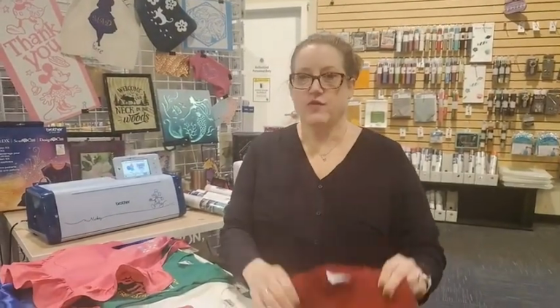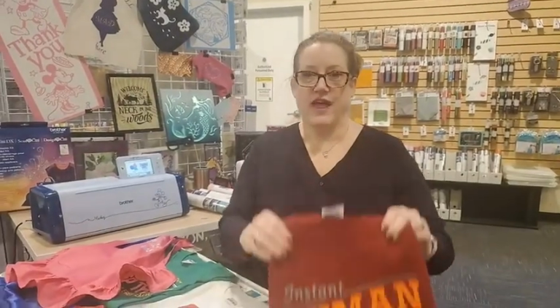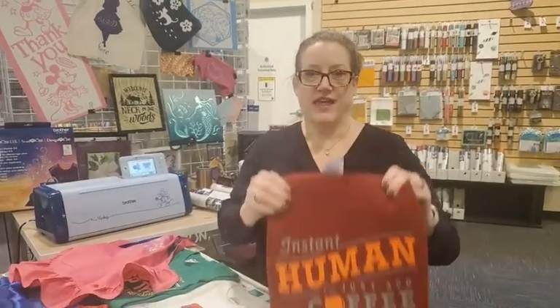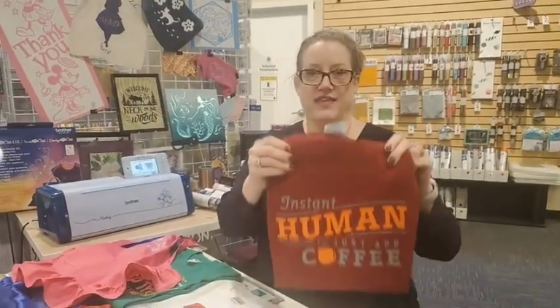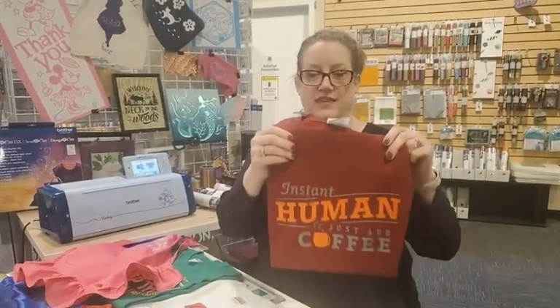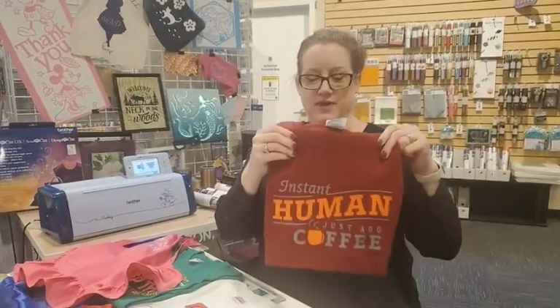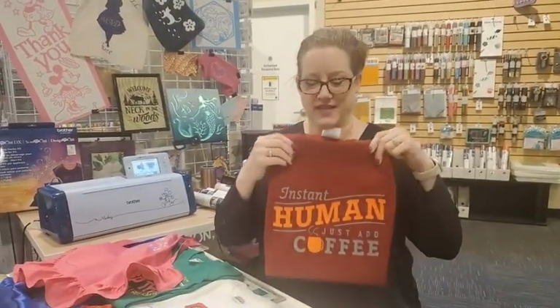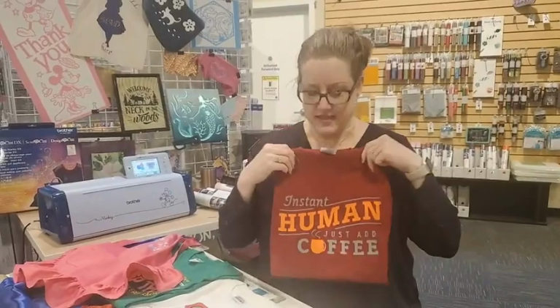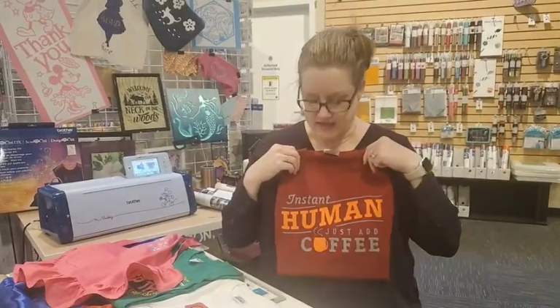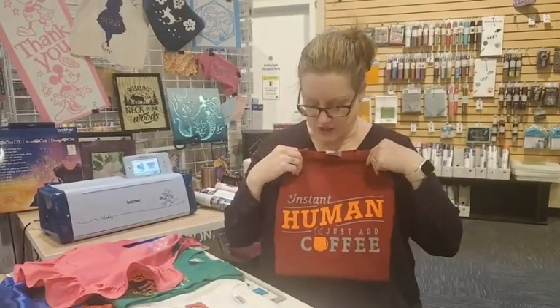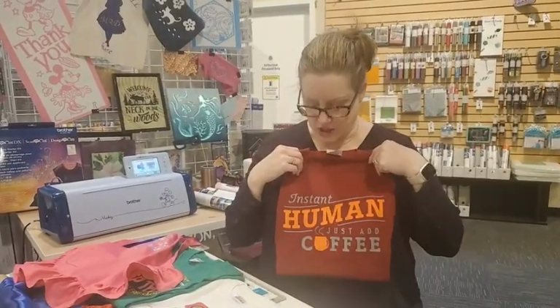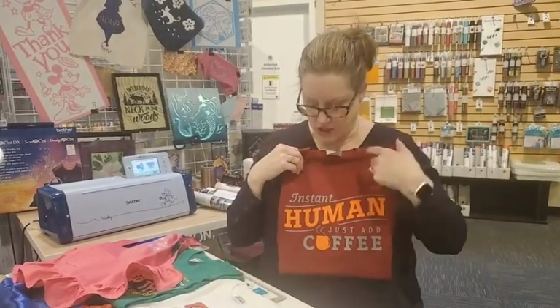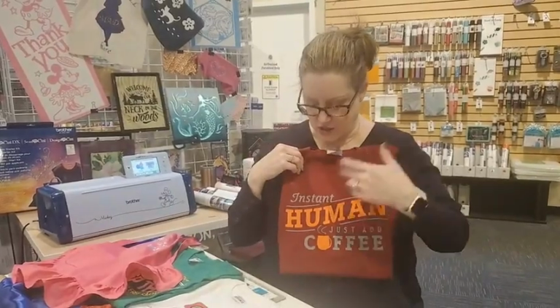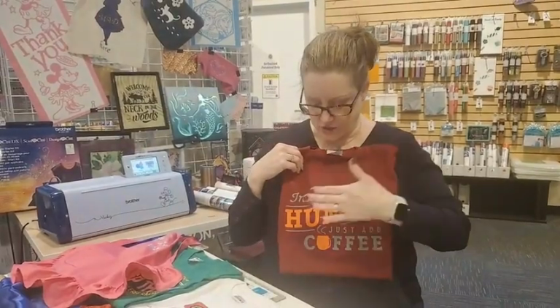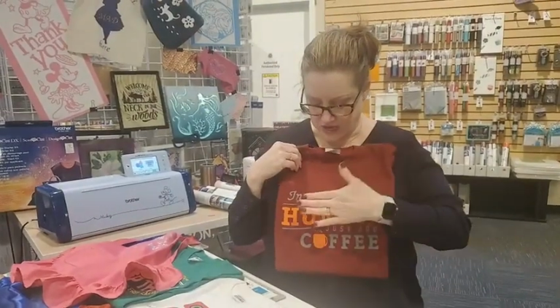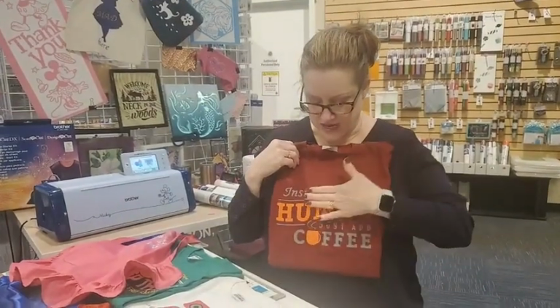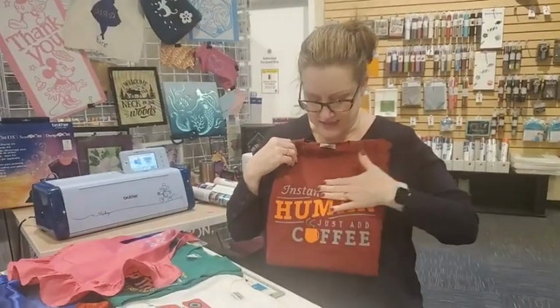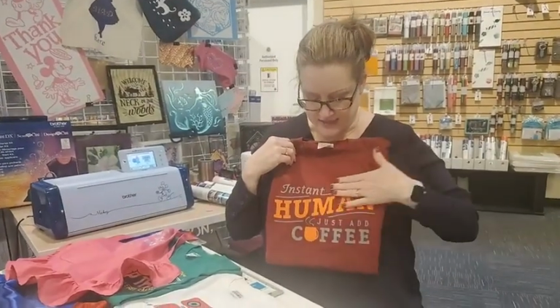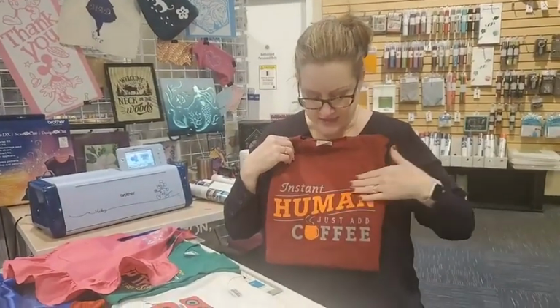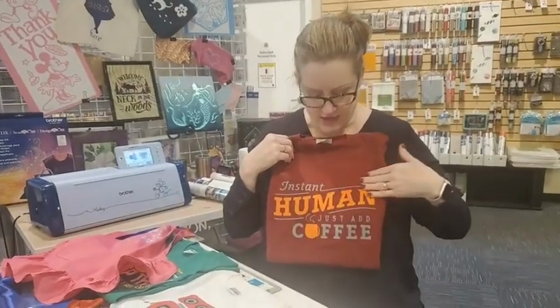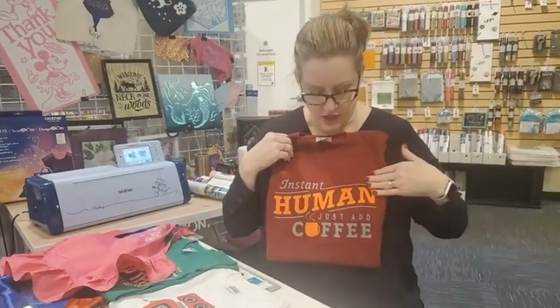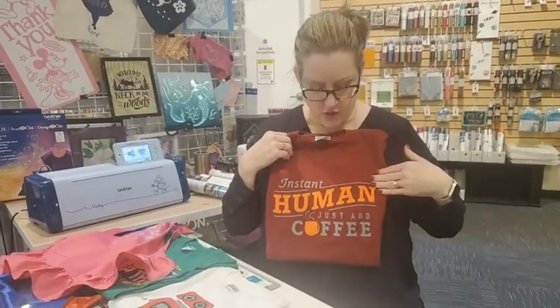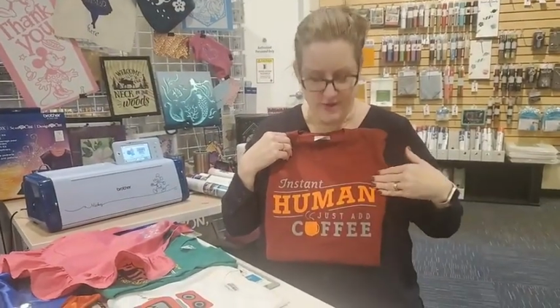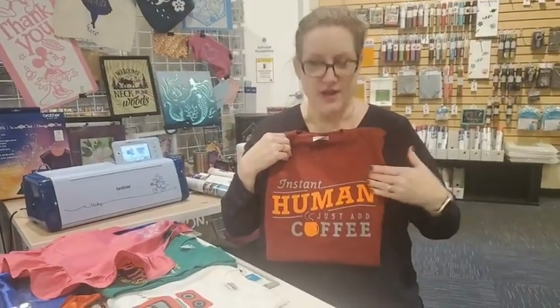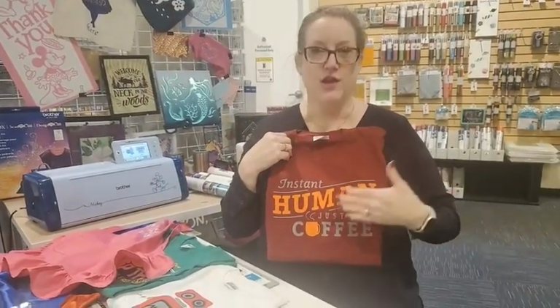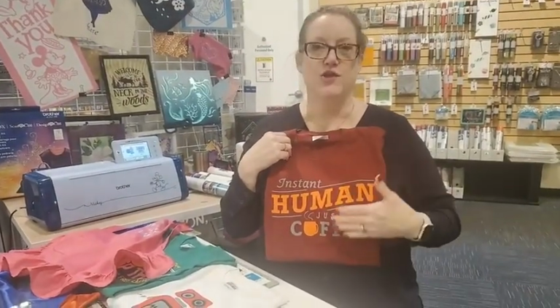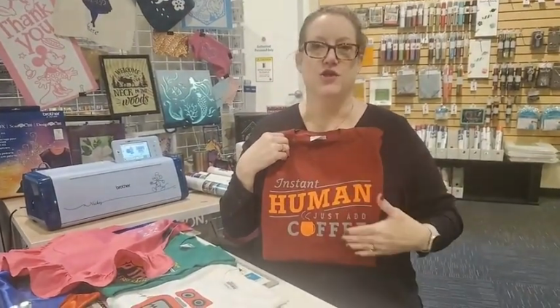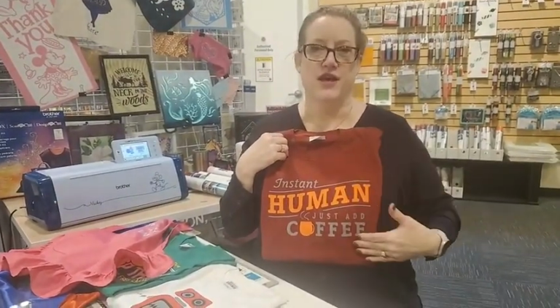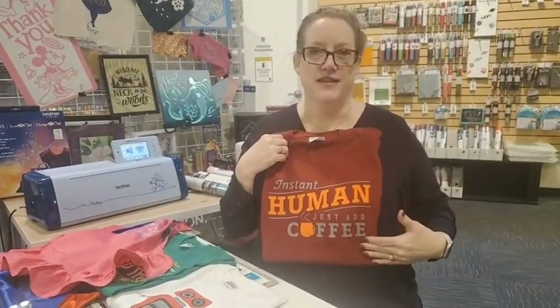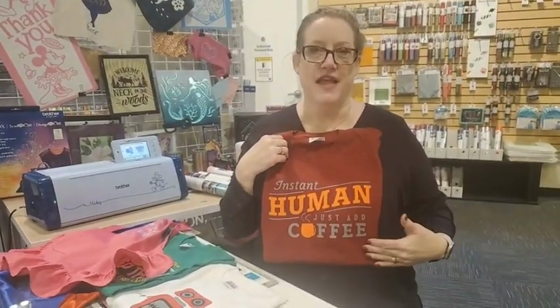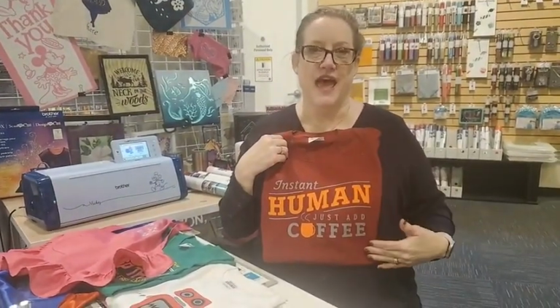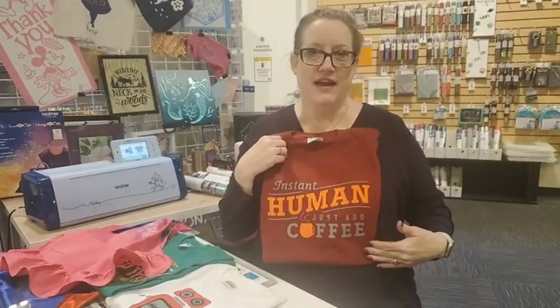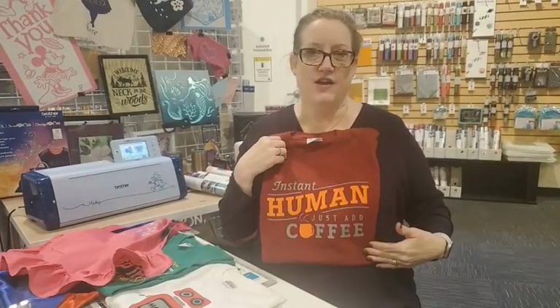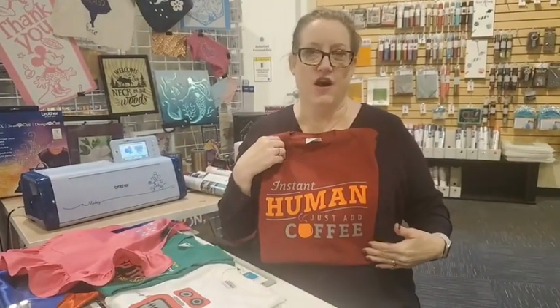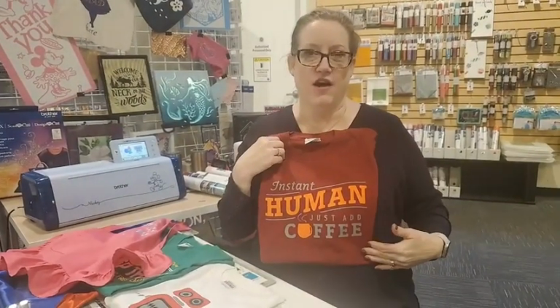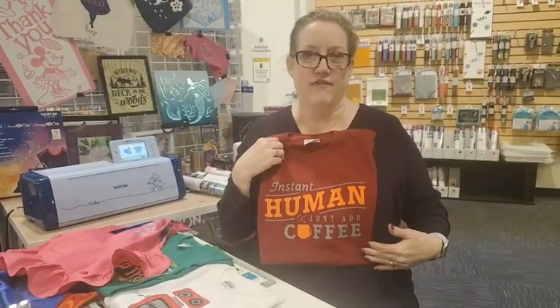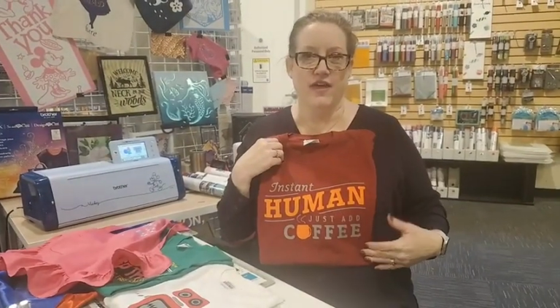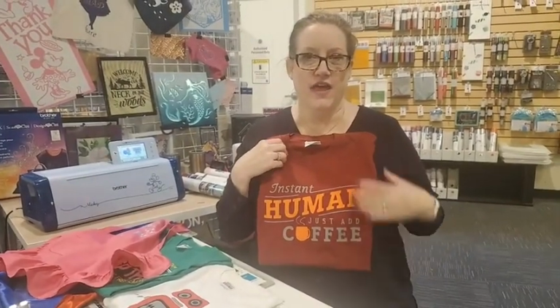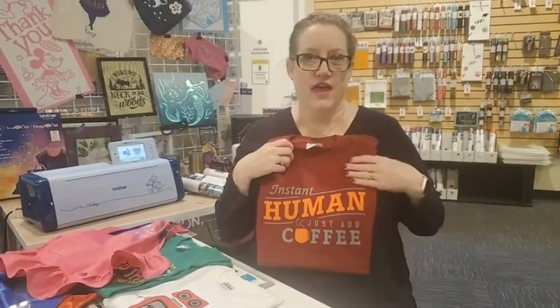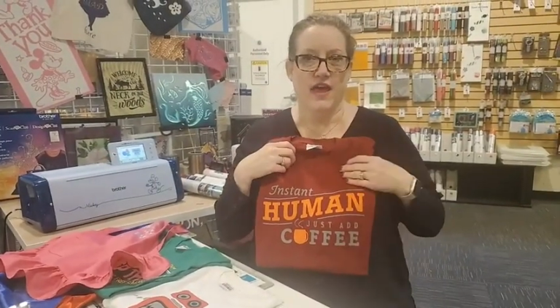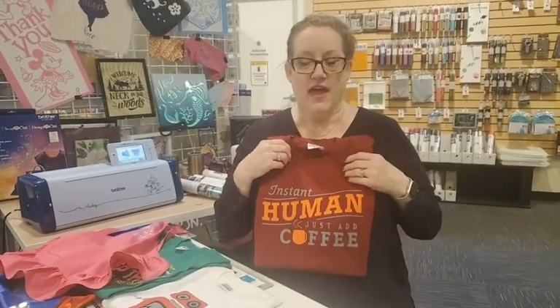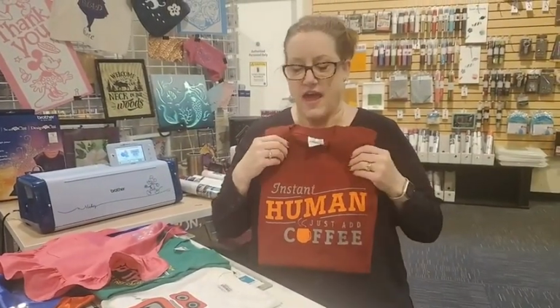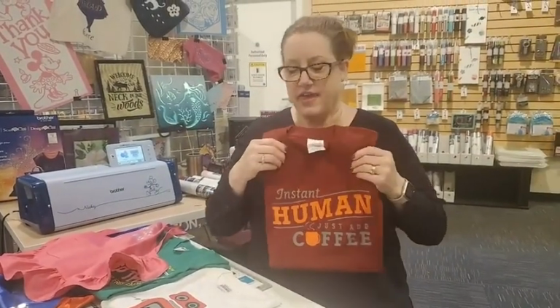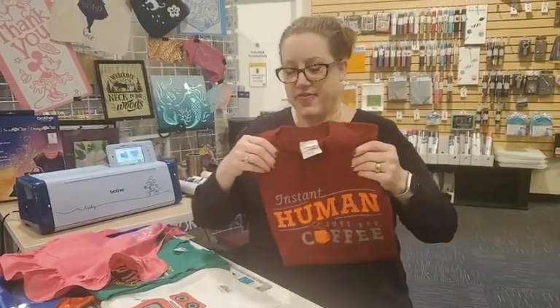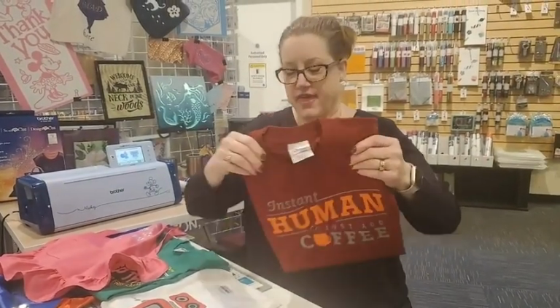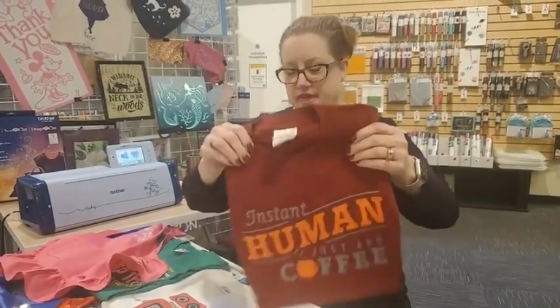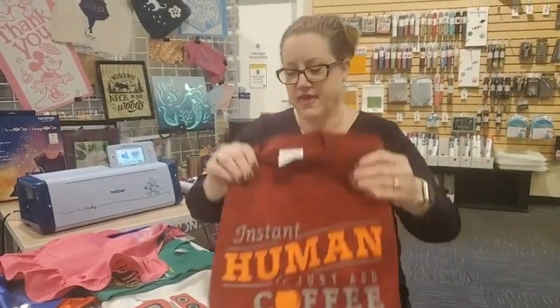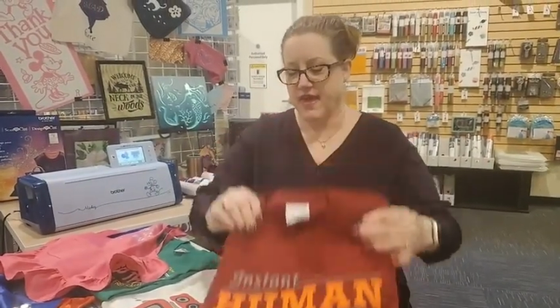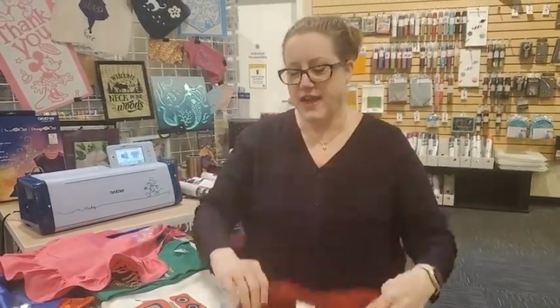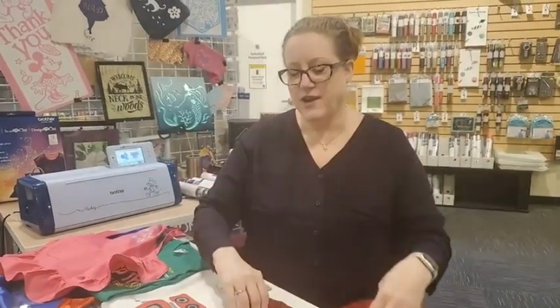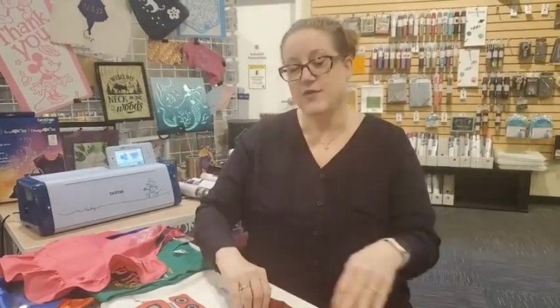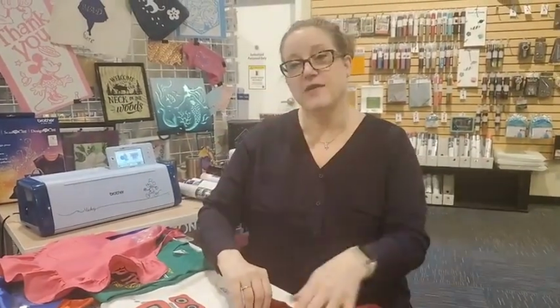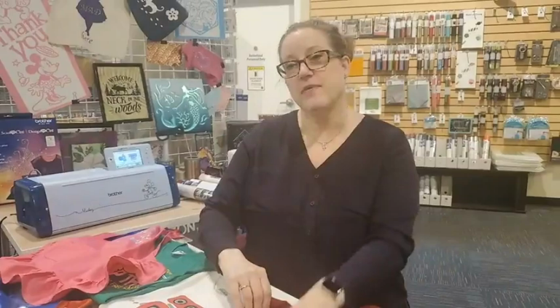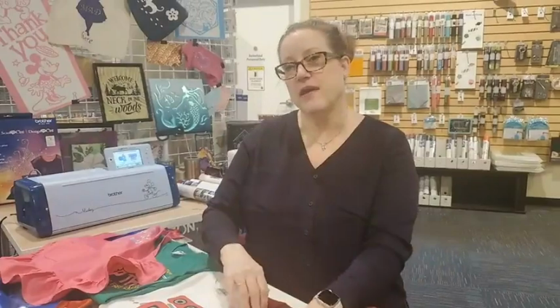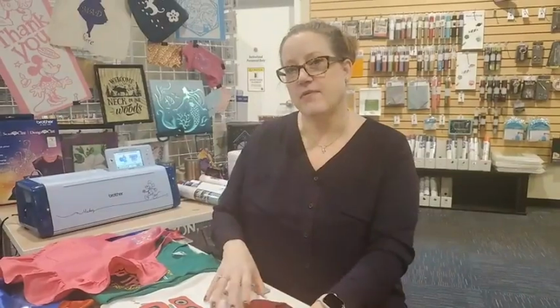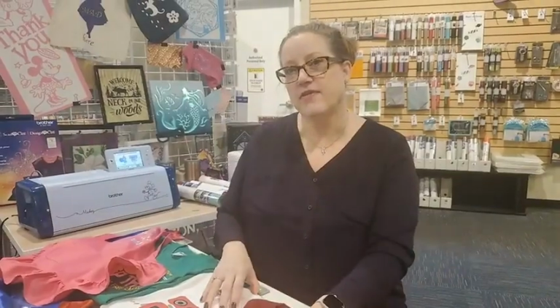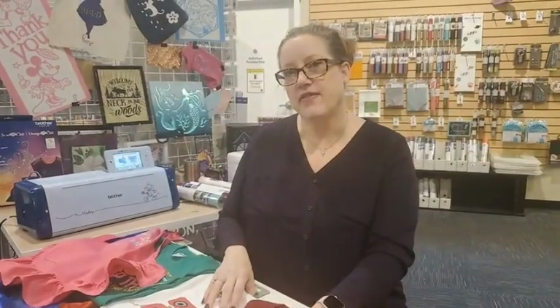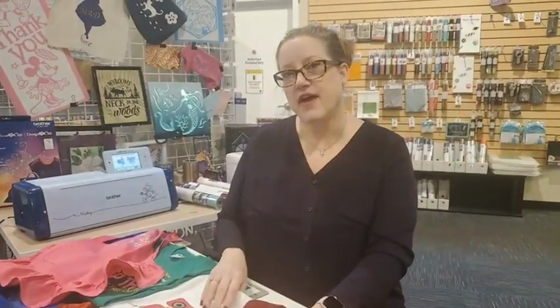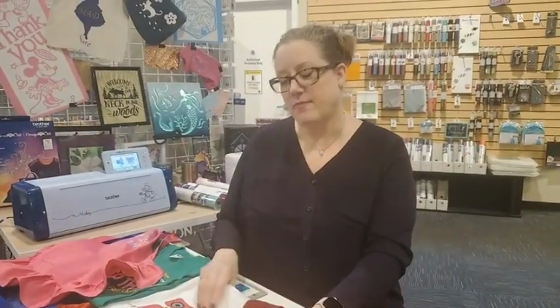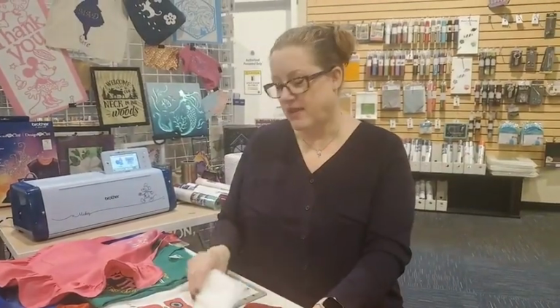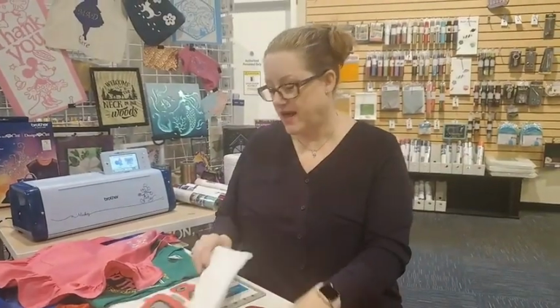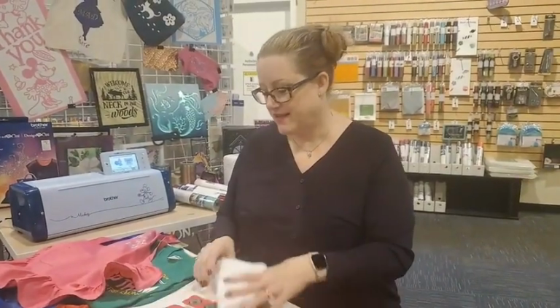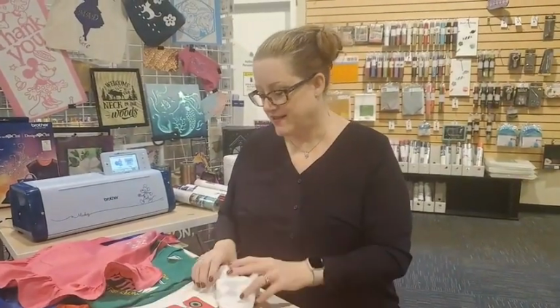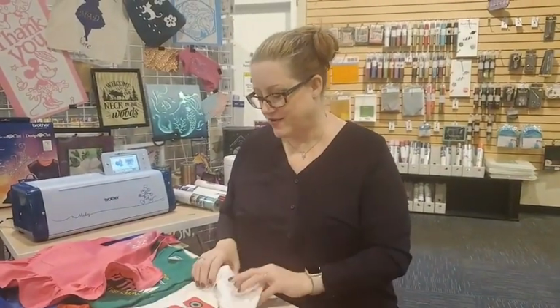So like this one — isn't this cute? 'Instant human, just add coffee.' I think I know some people that that applies to.